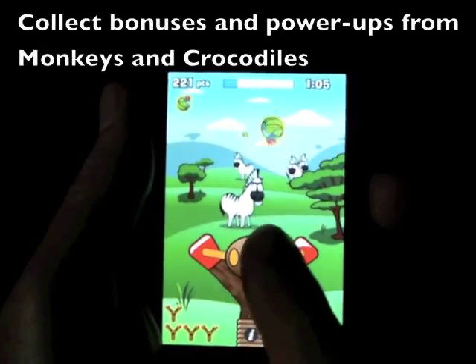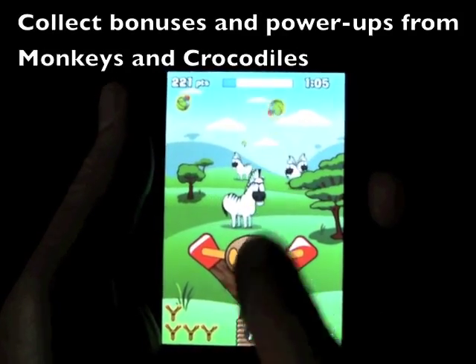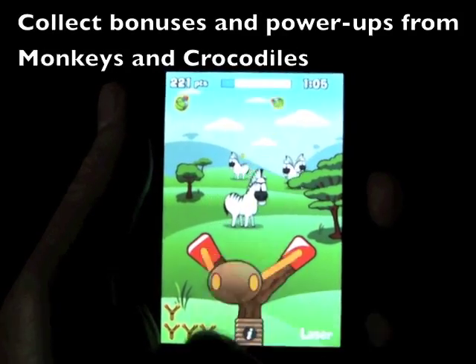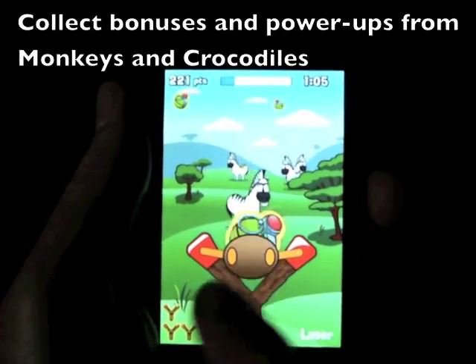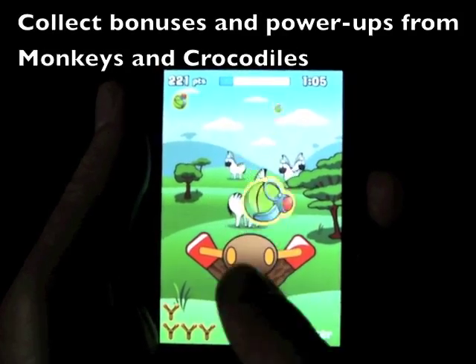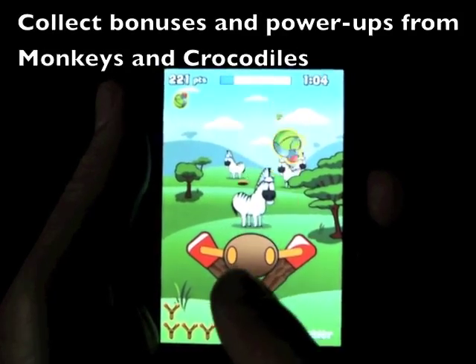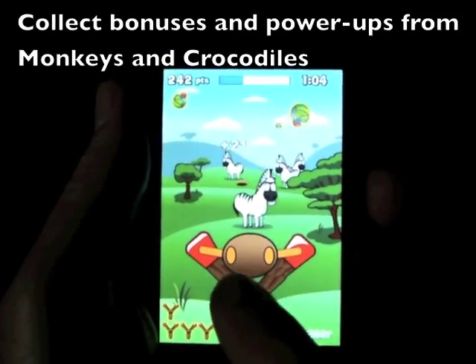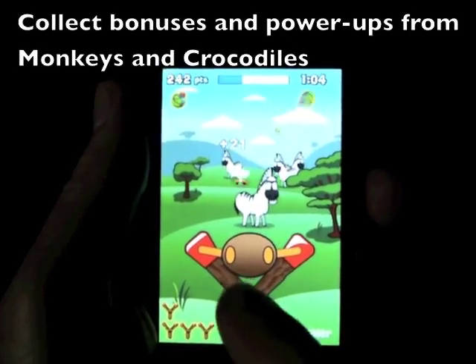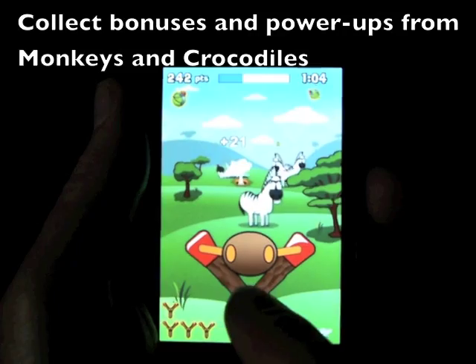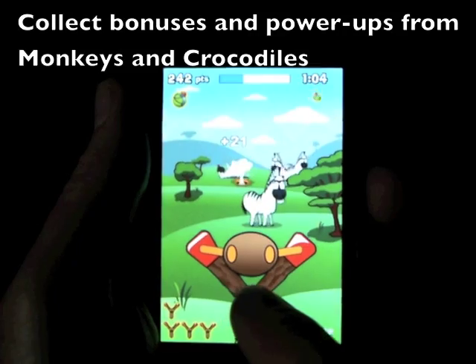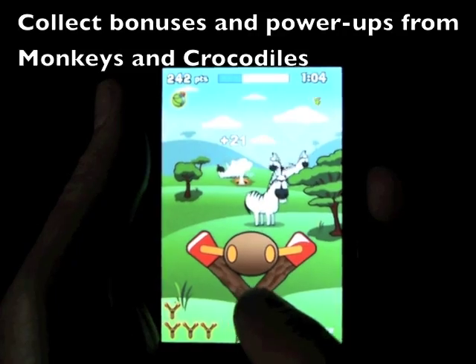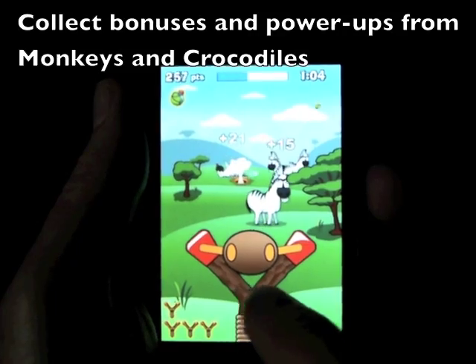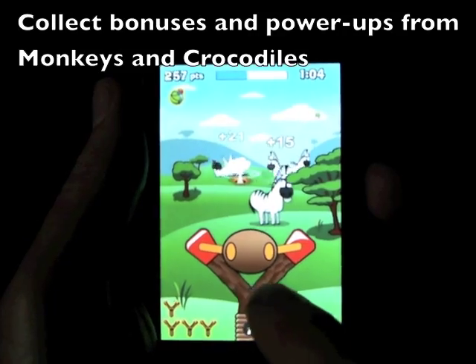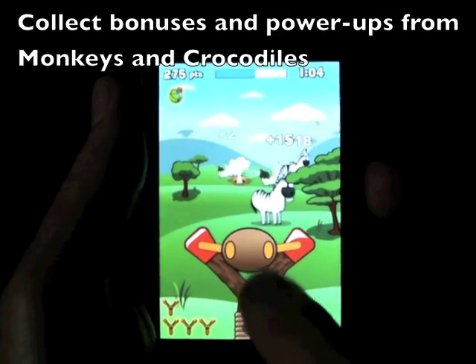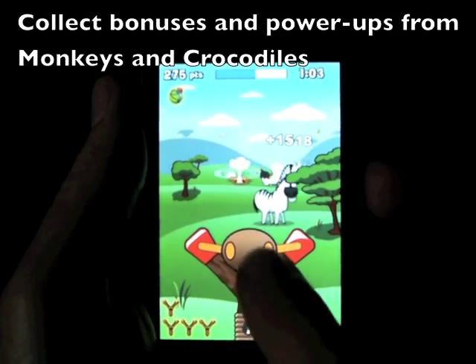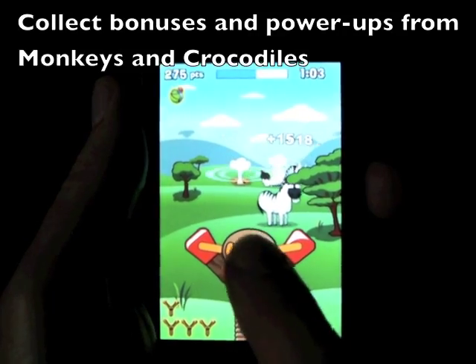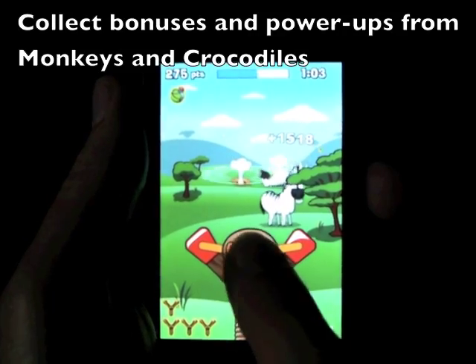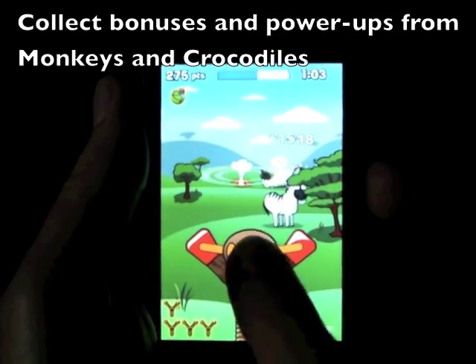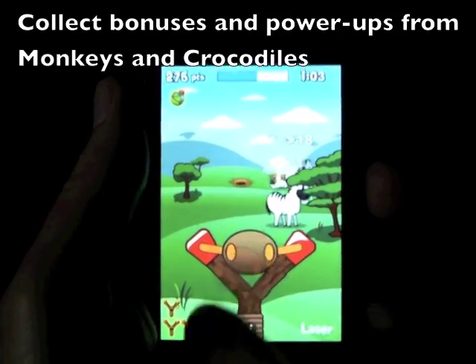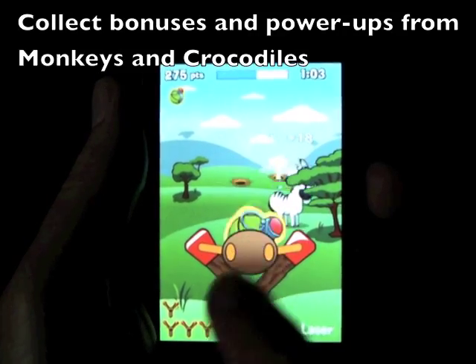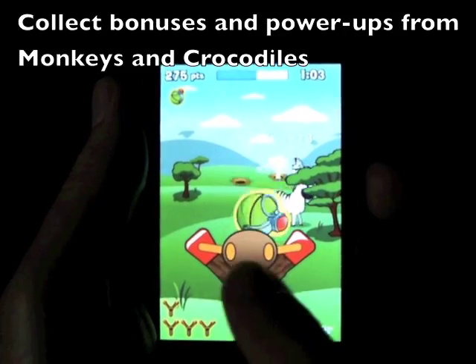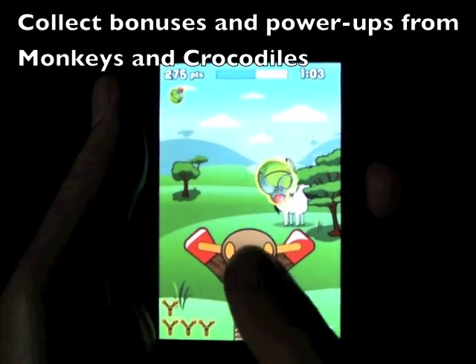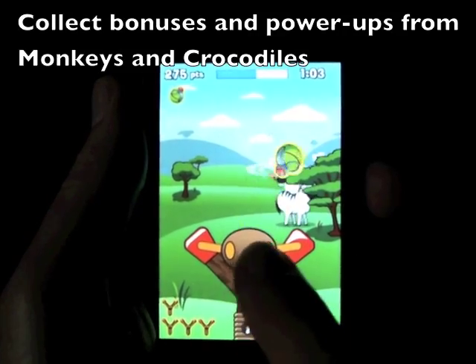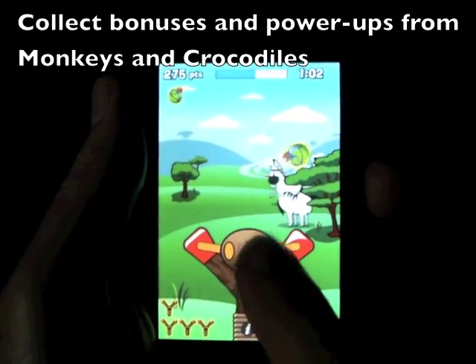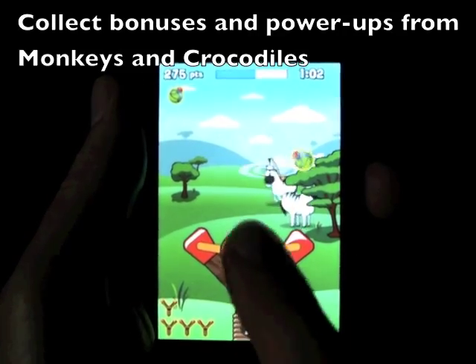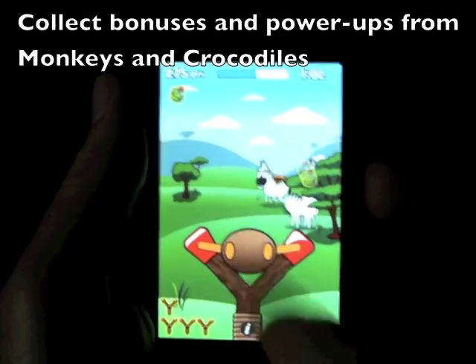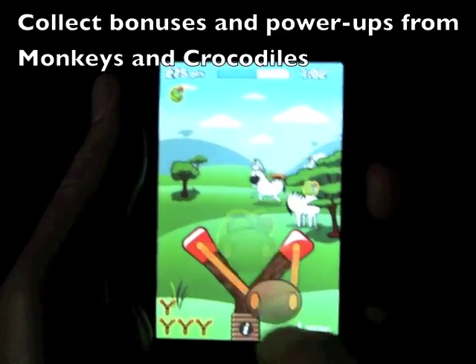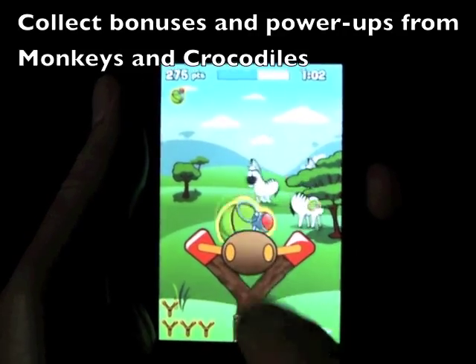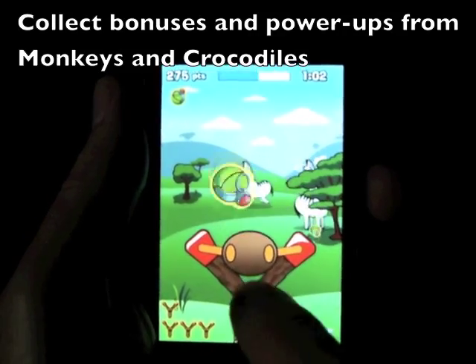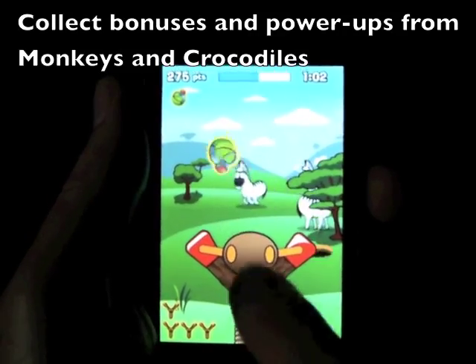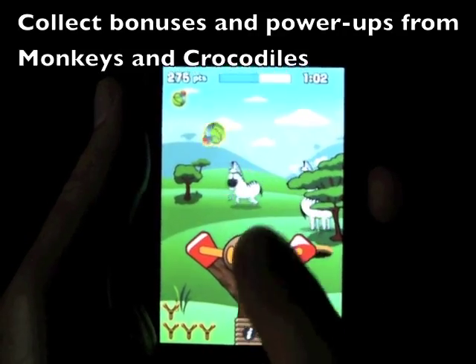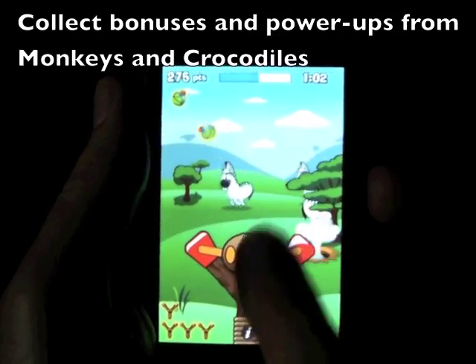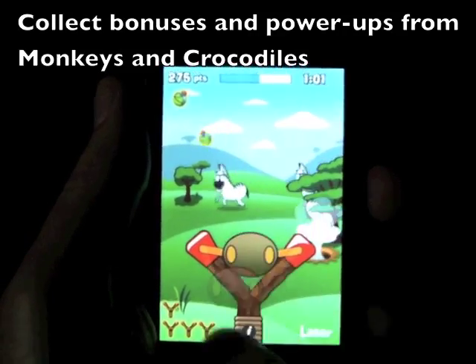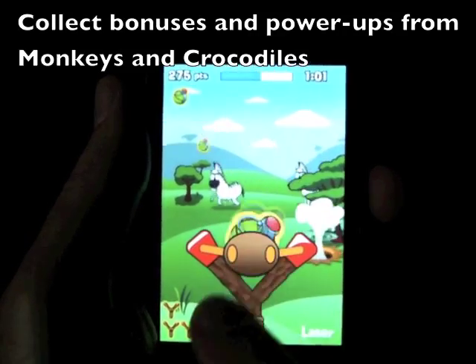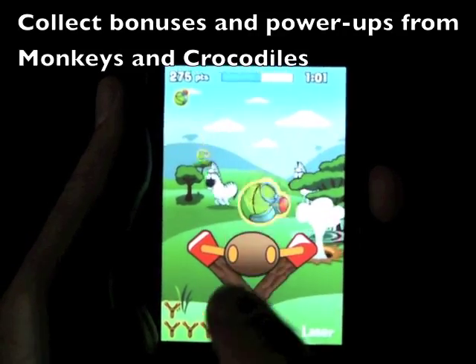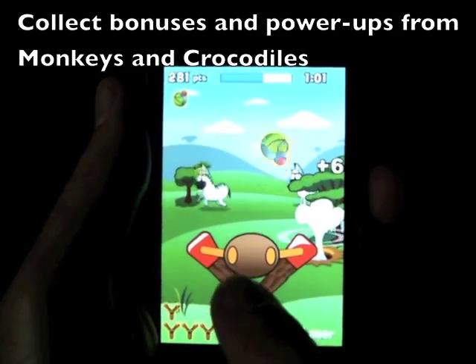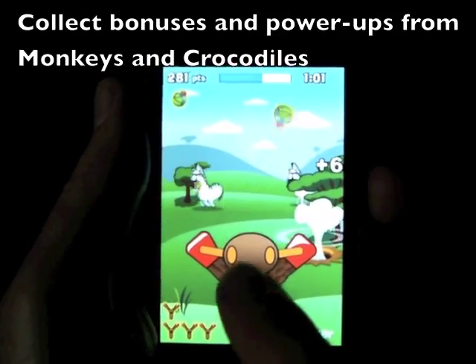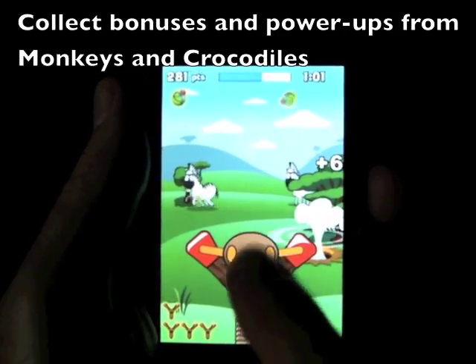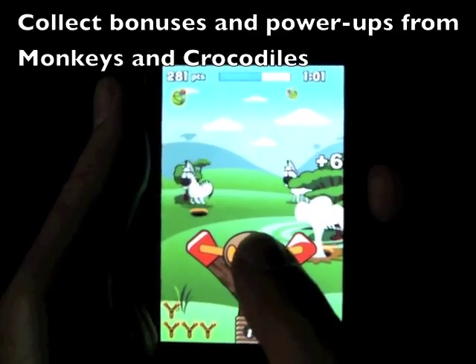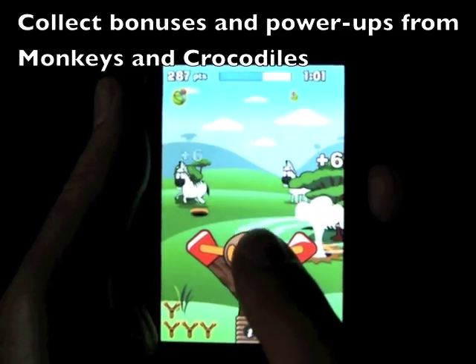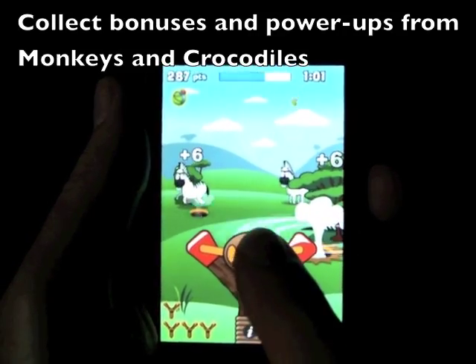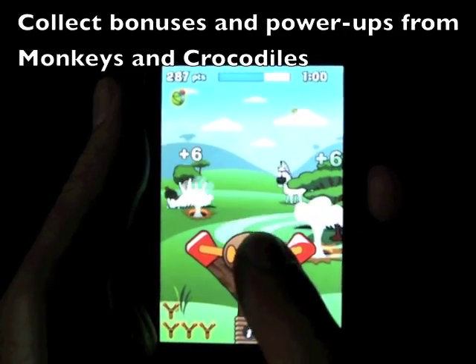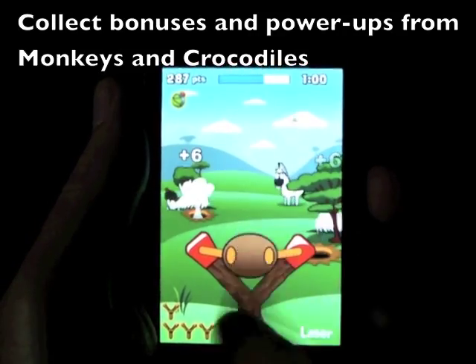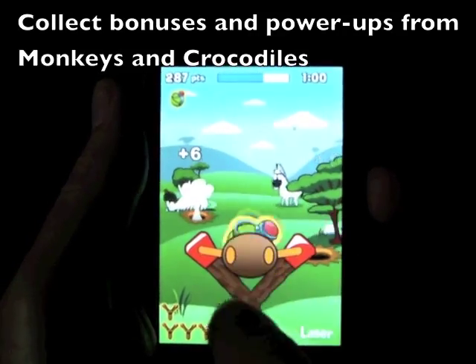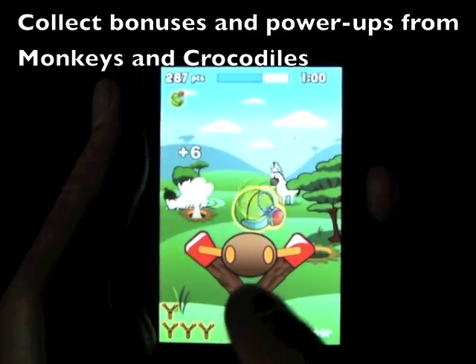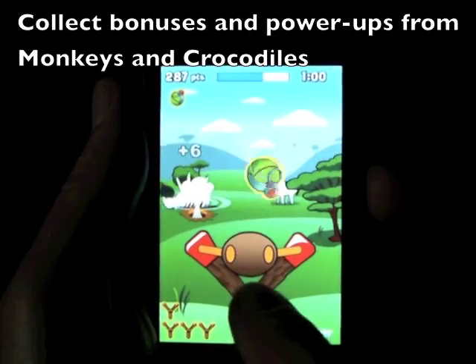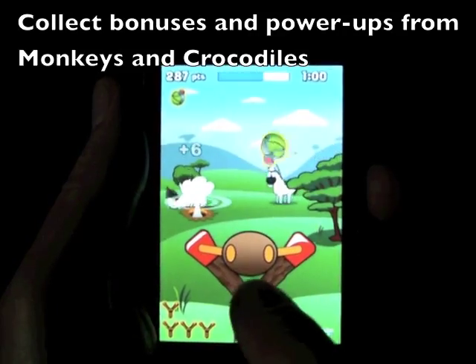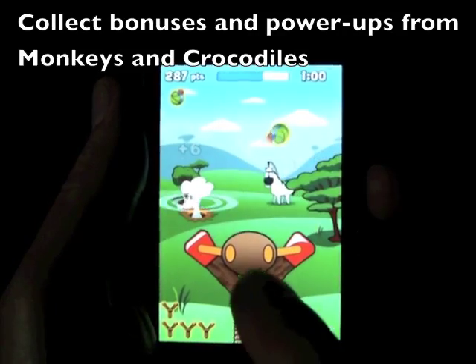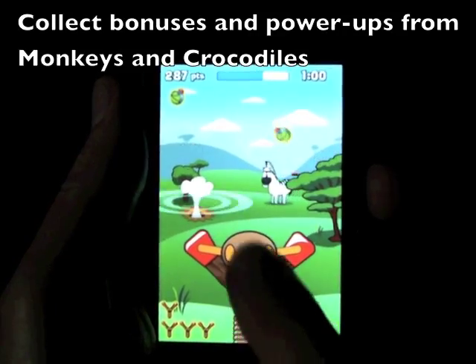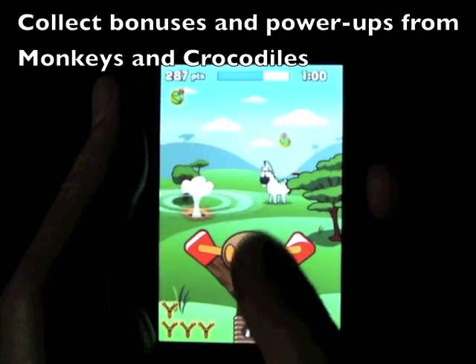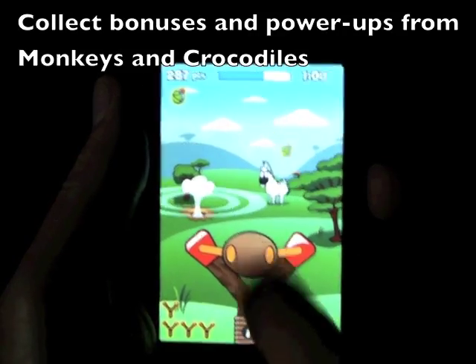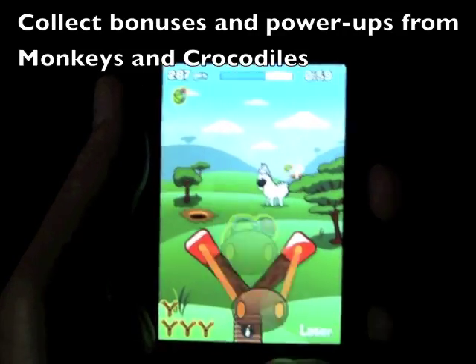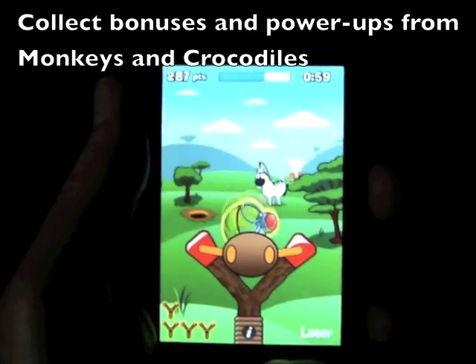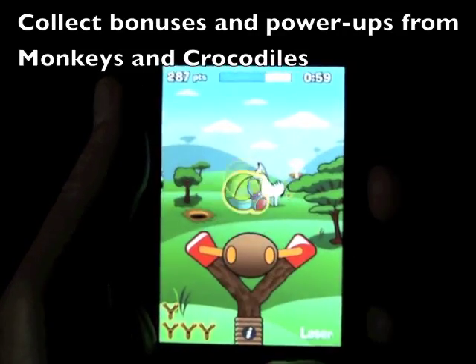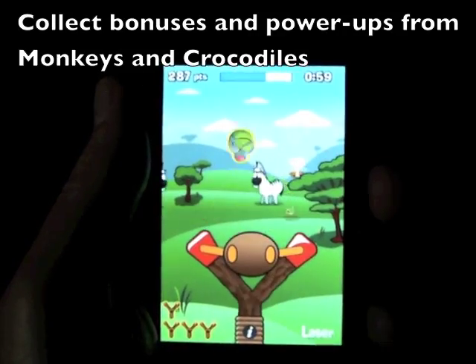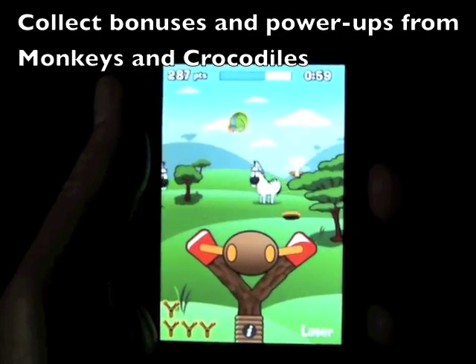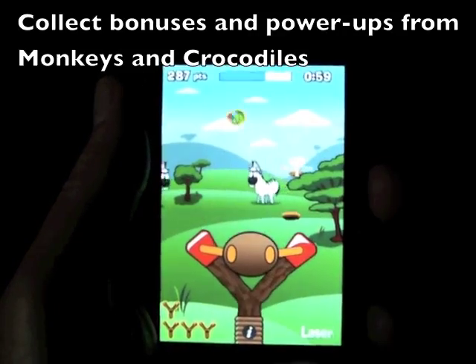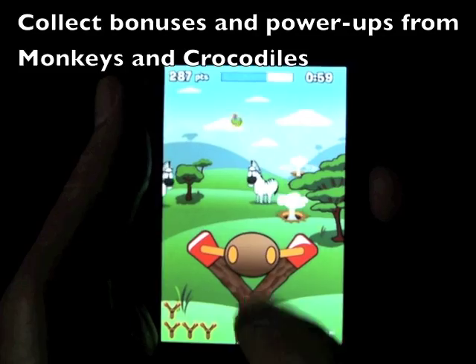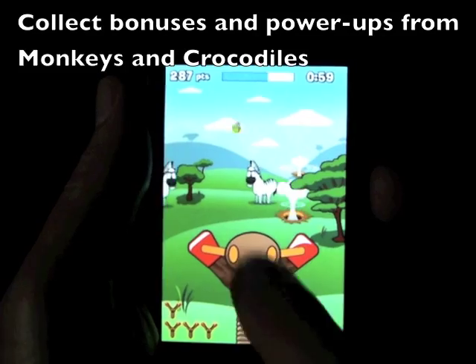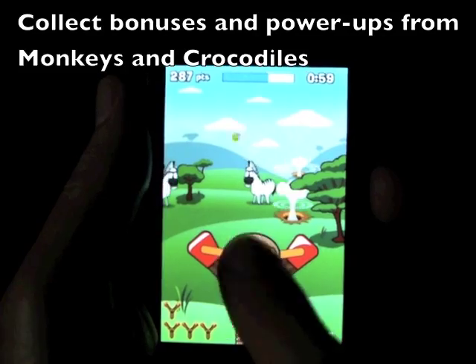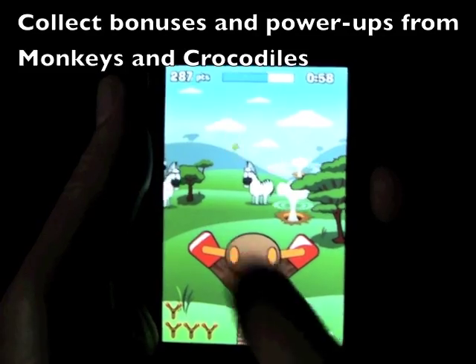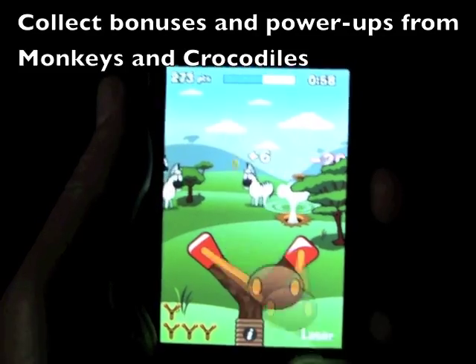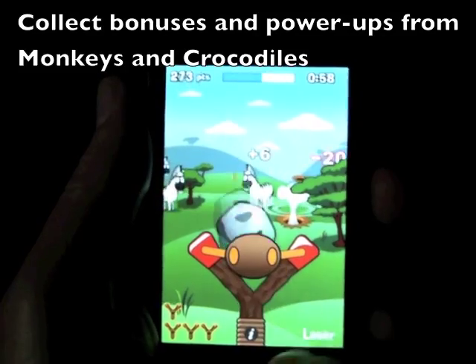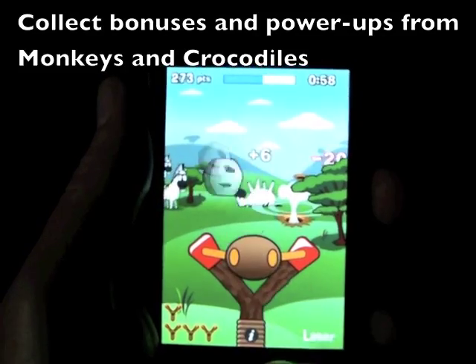A successful hit to a monkey or crocodile will give you a random power-up. You can get things like grenades, slow motion, and extra lives.